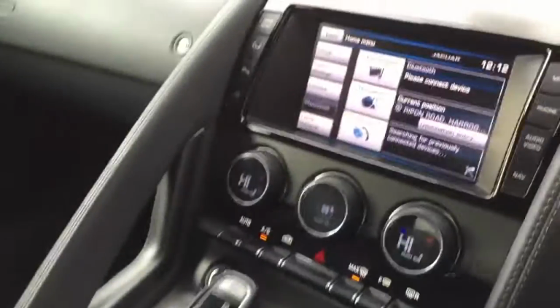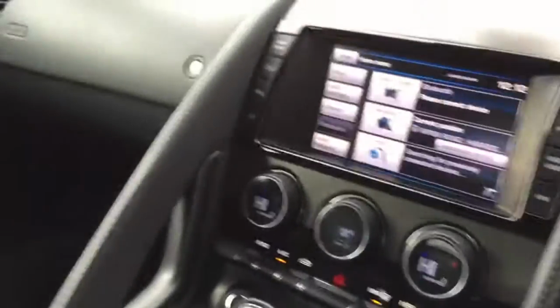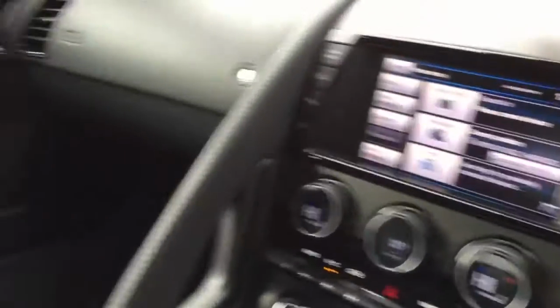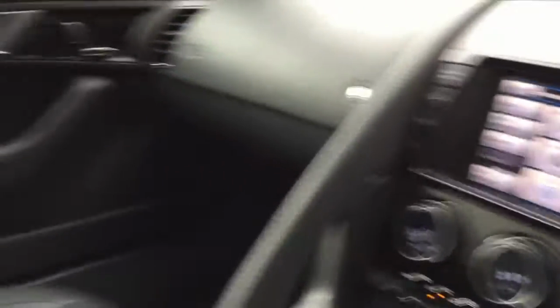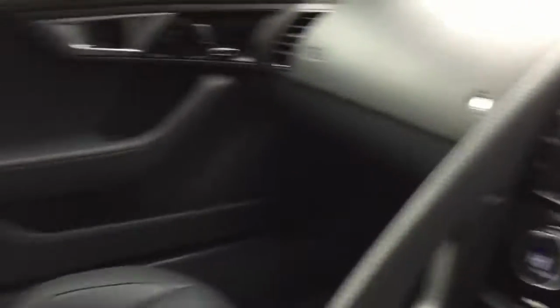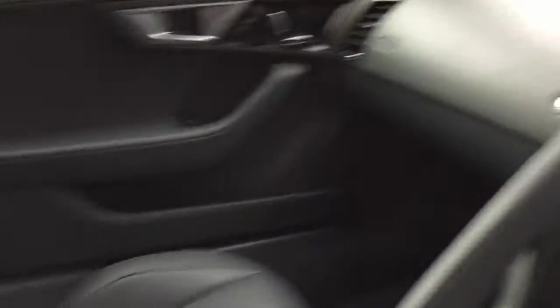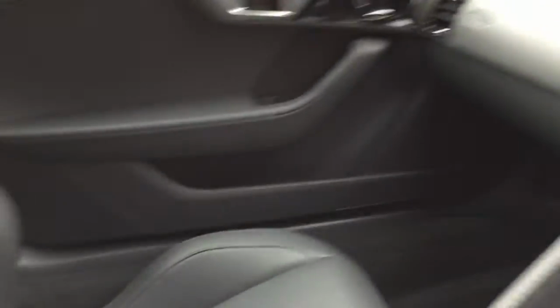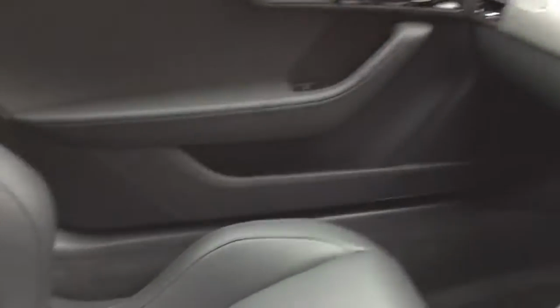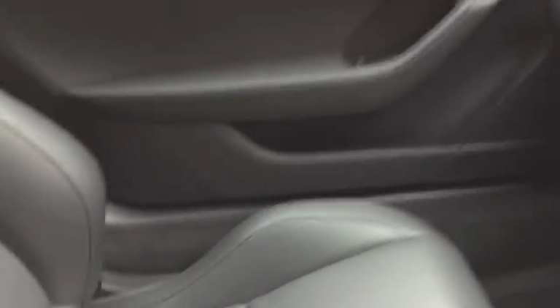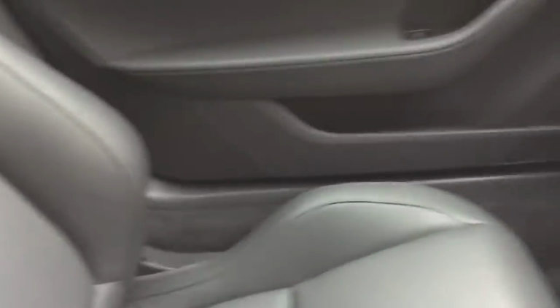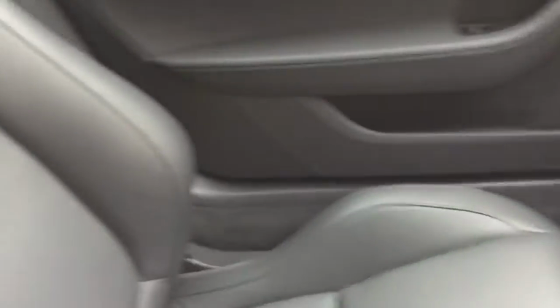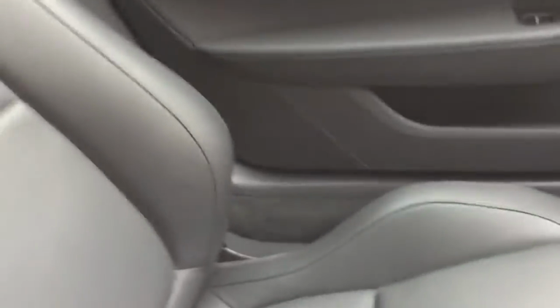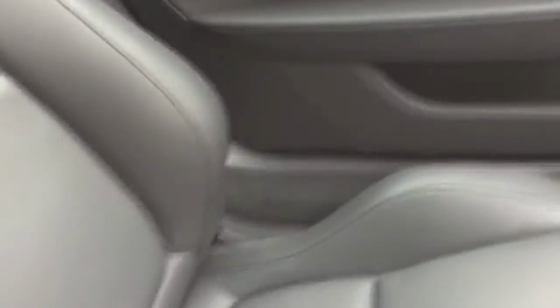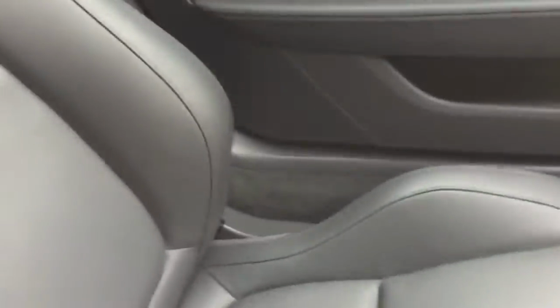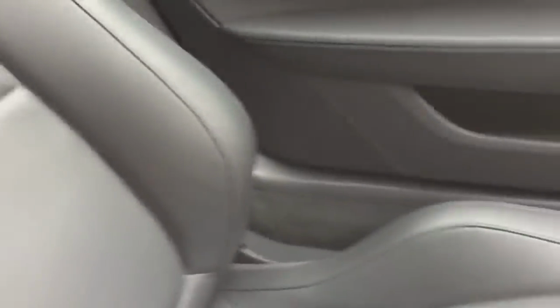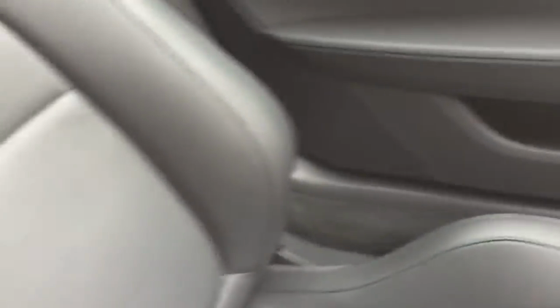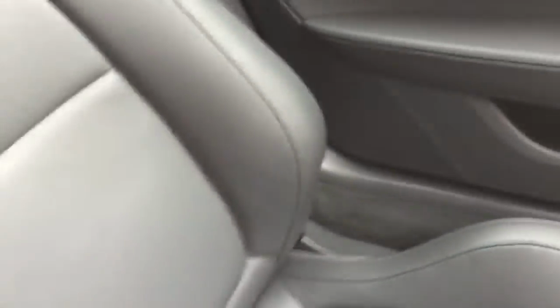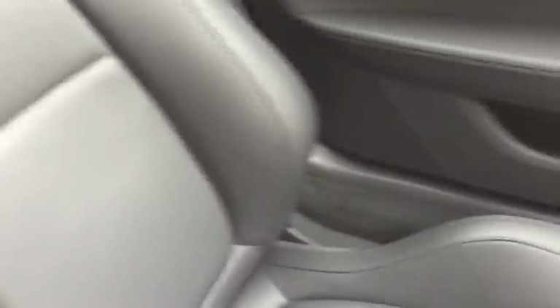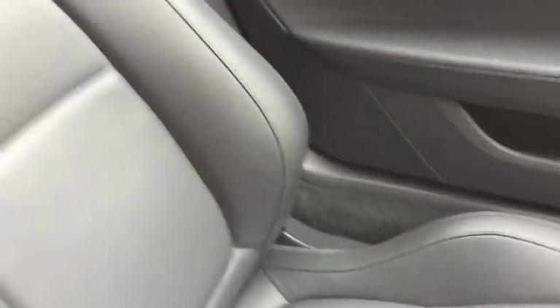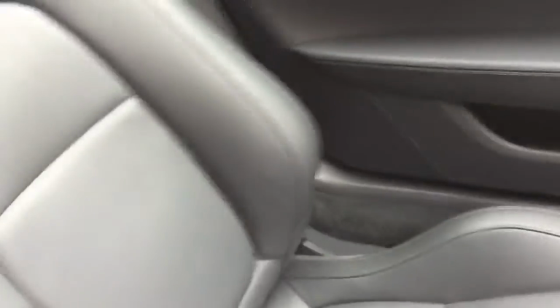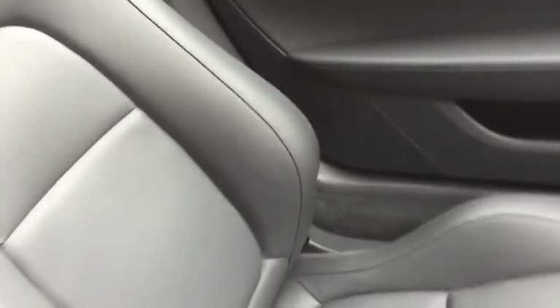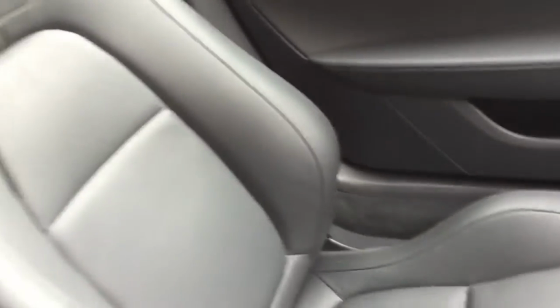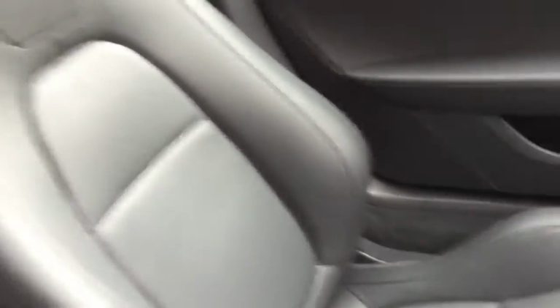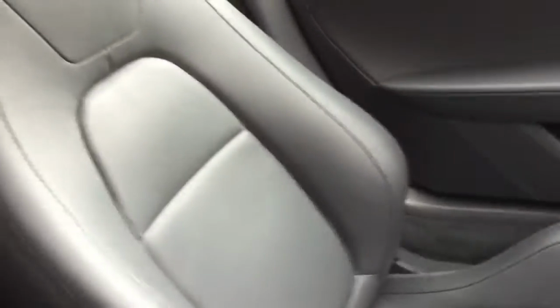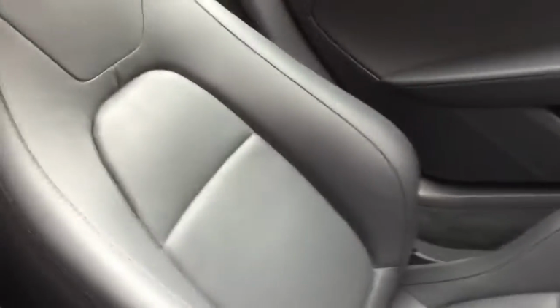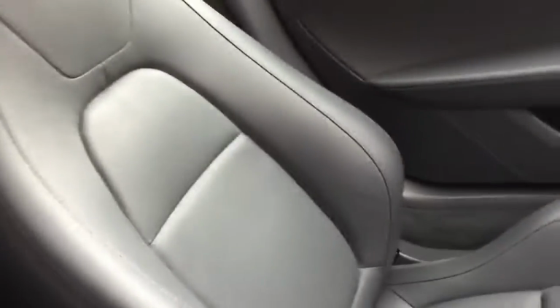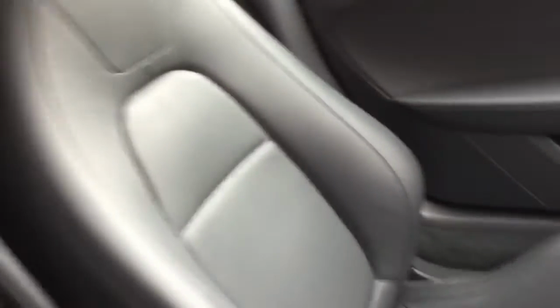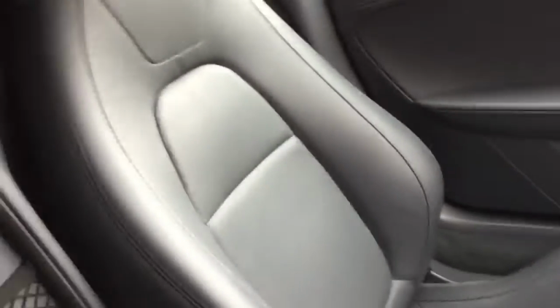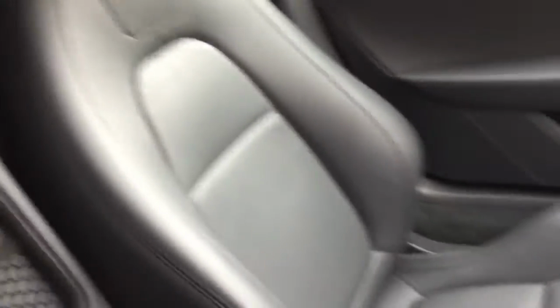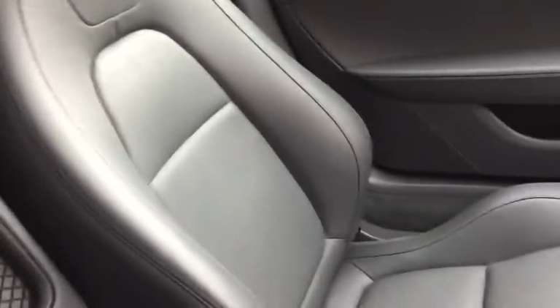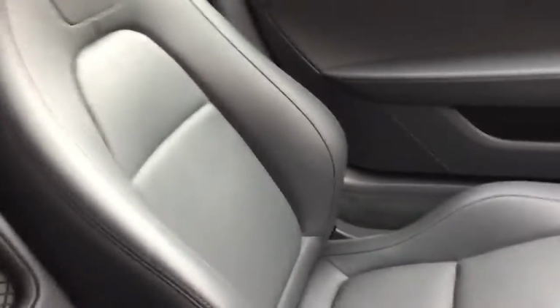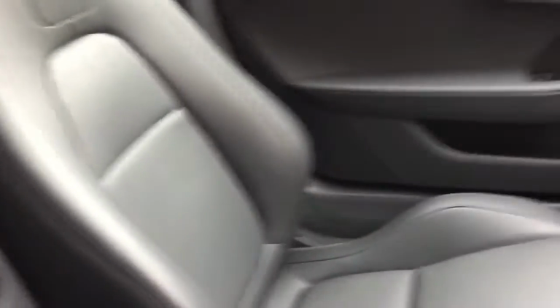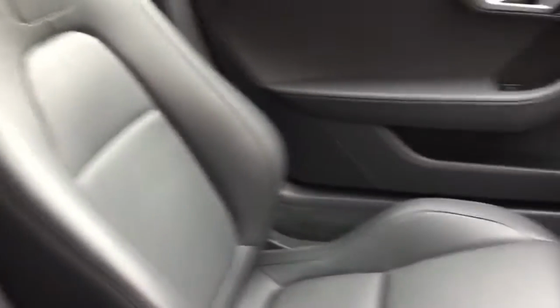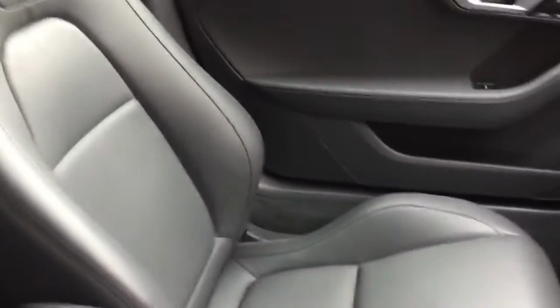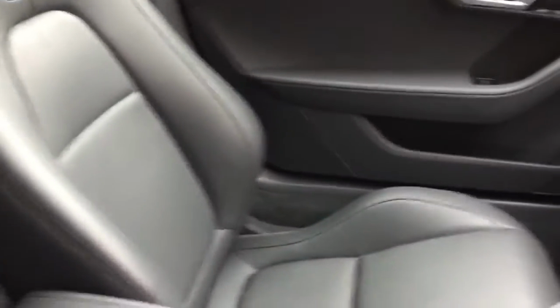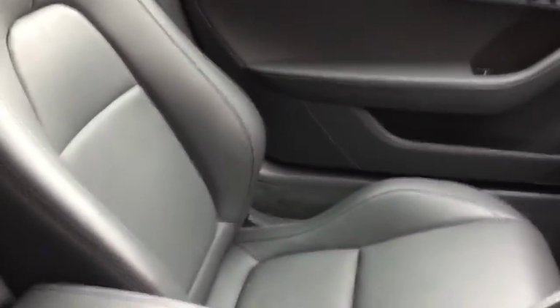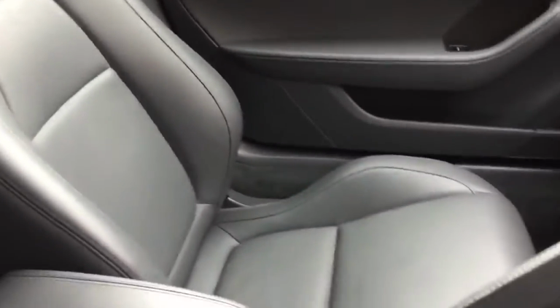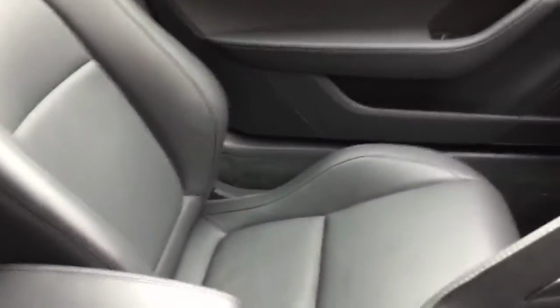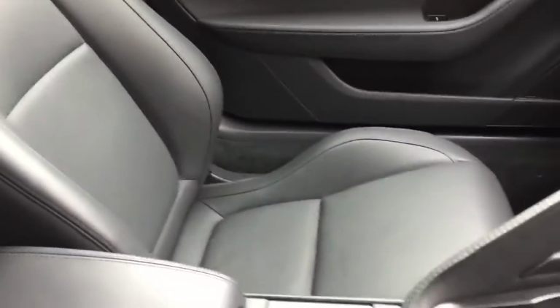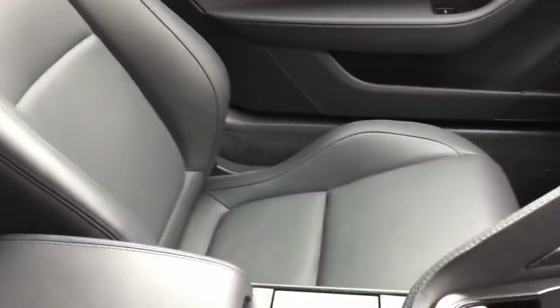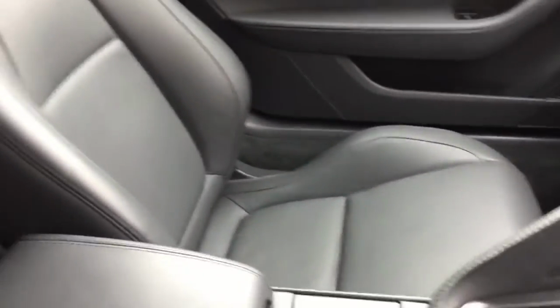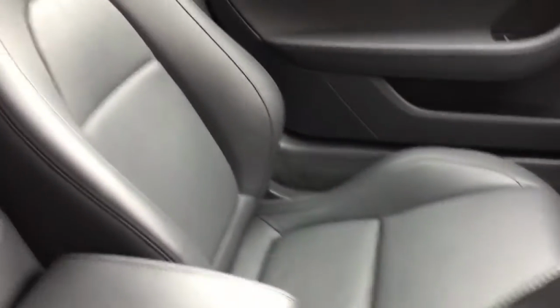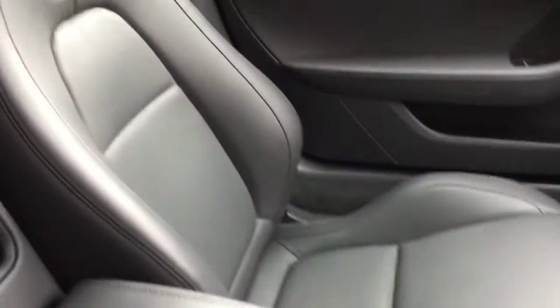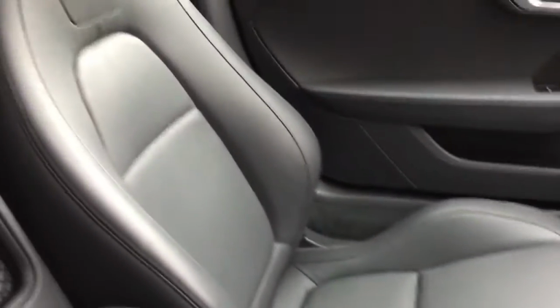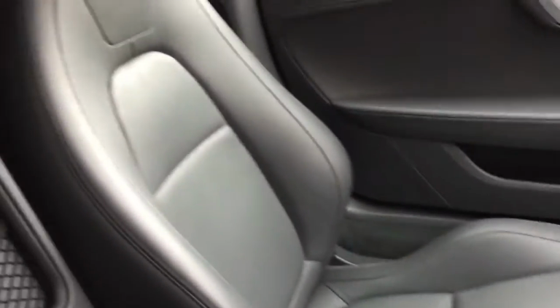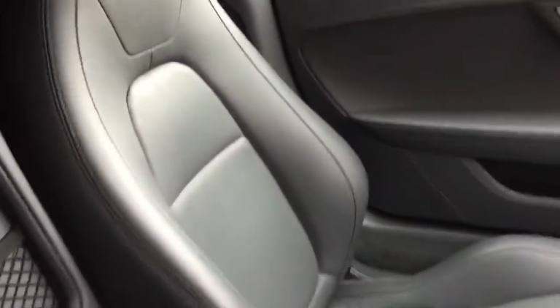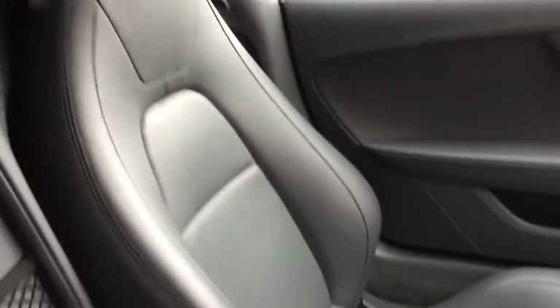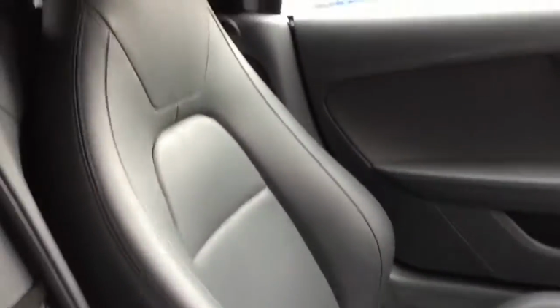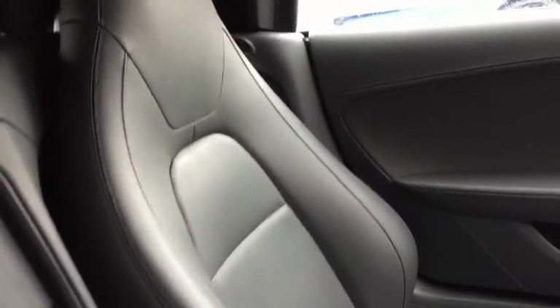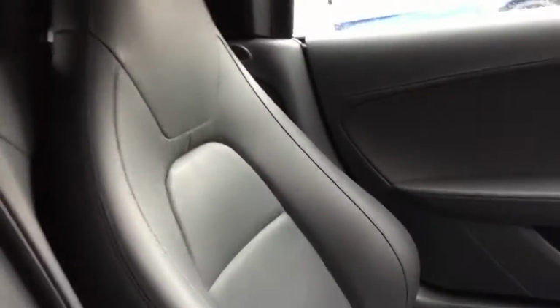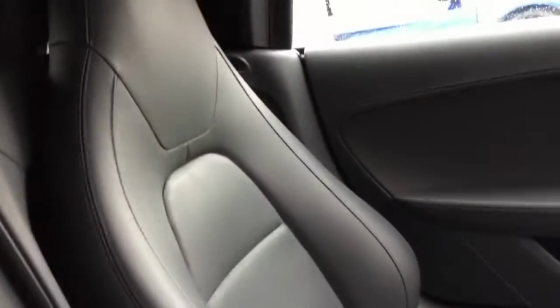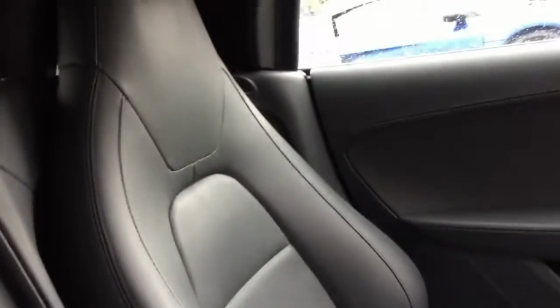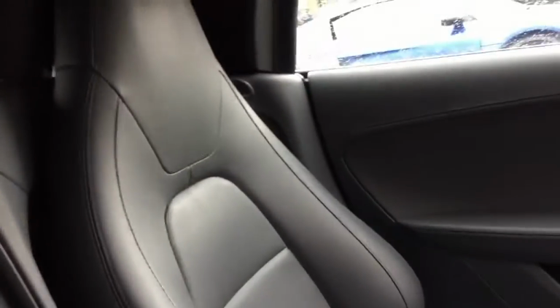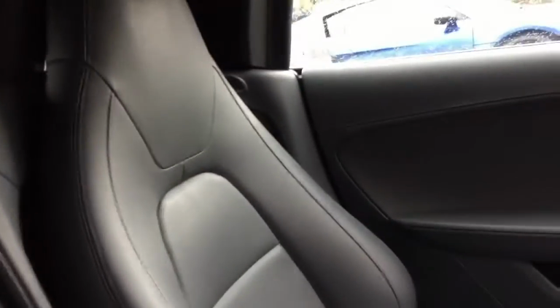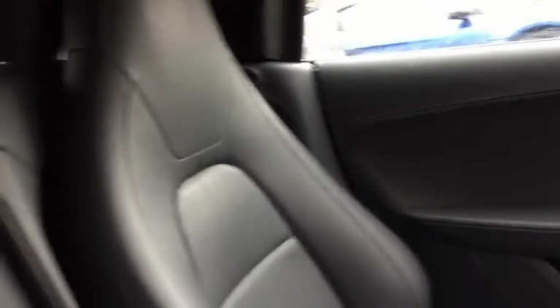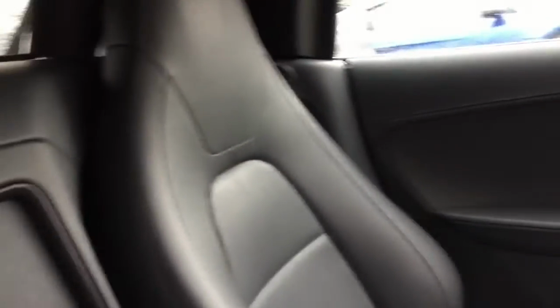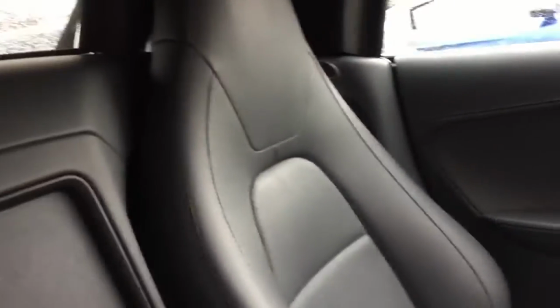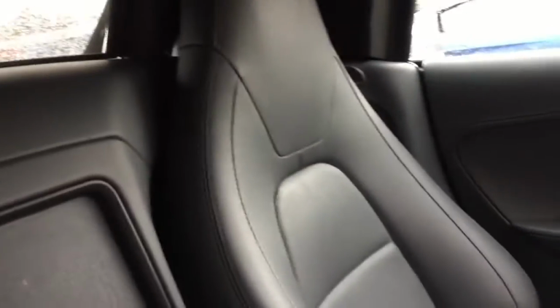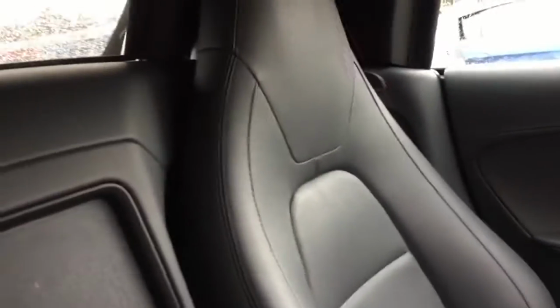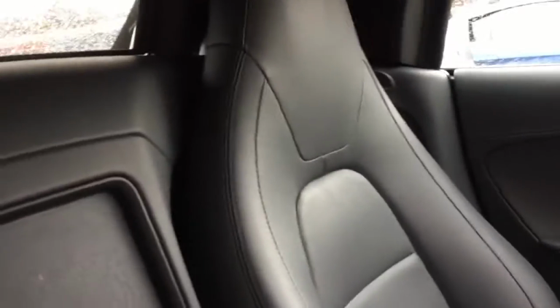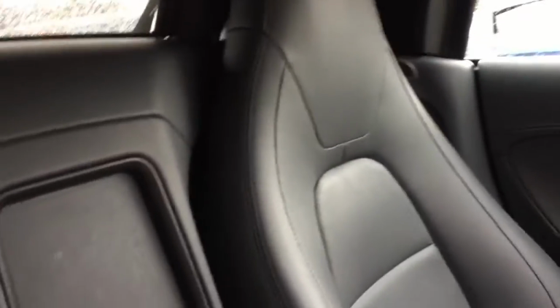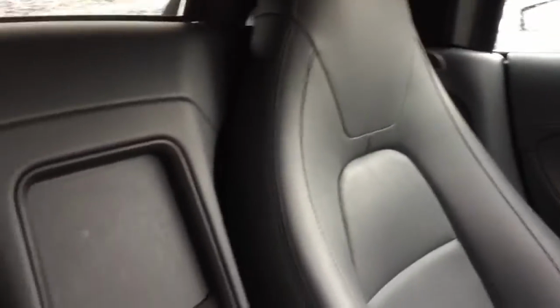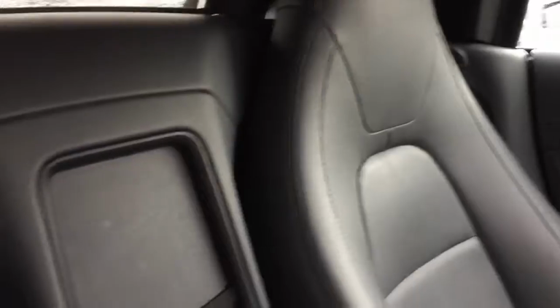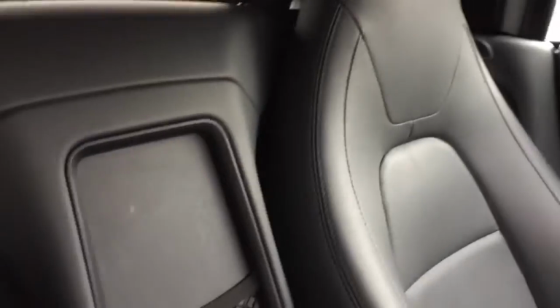Very smart looking car. I'll just show you a scan of the interior so you can see it has been well looked after.